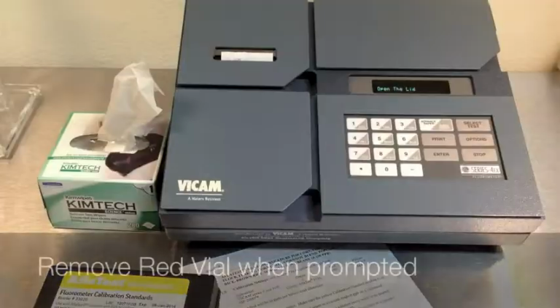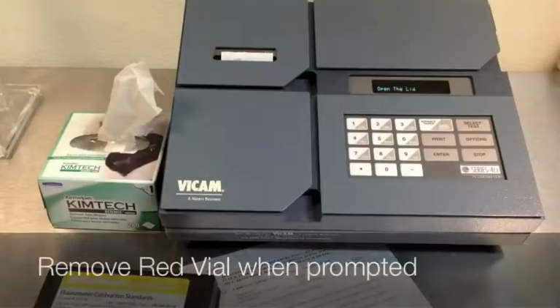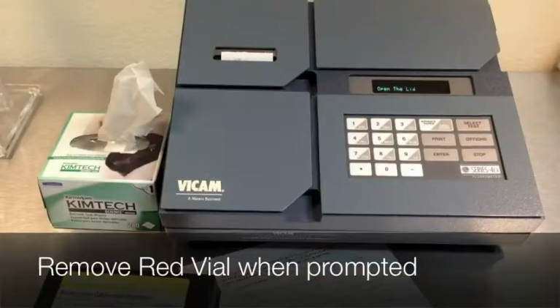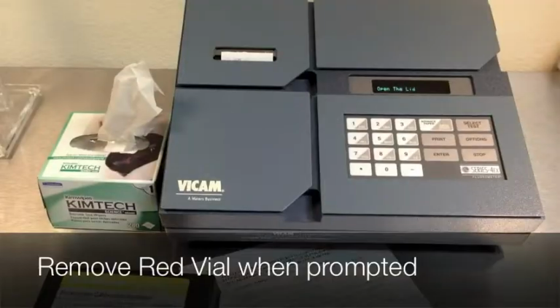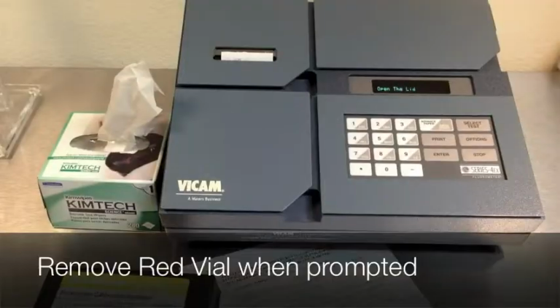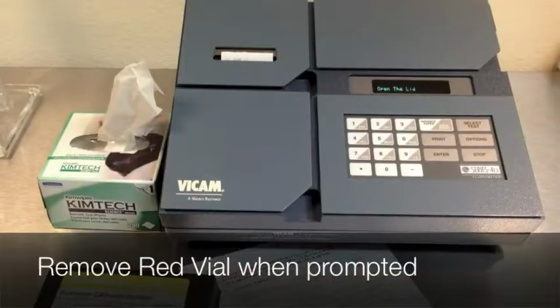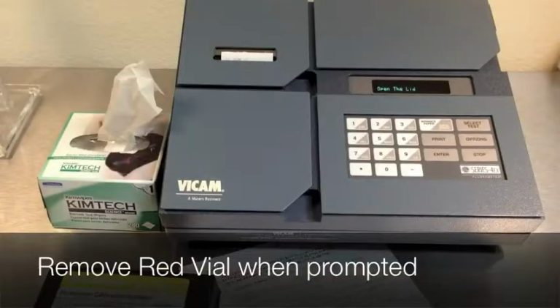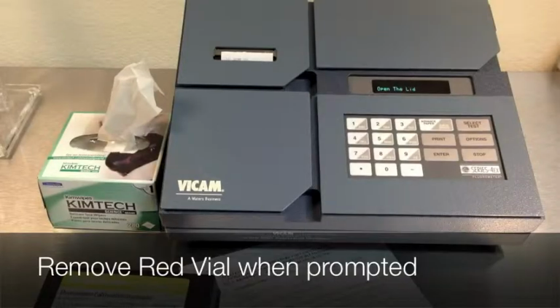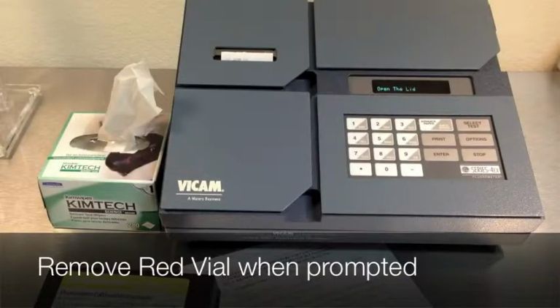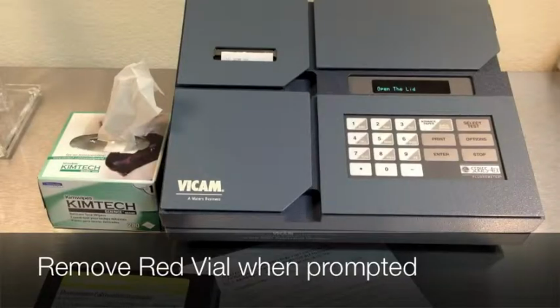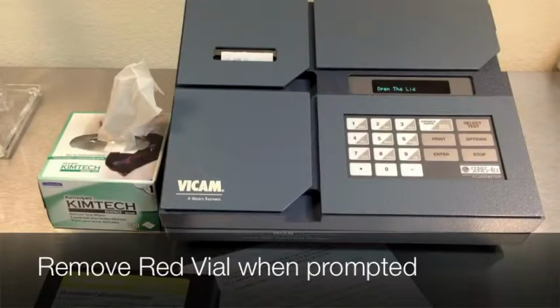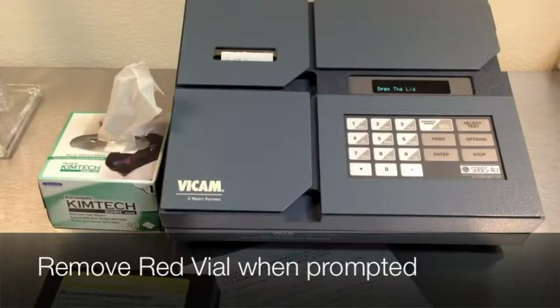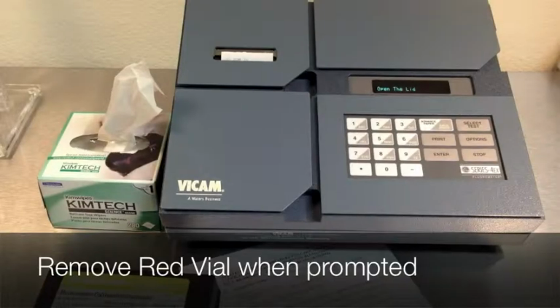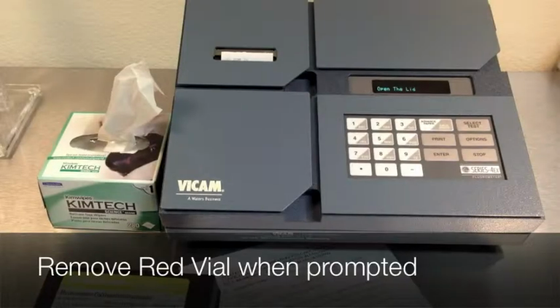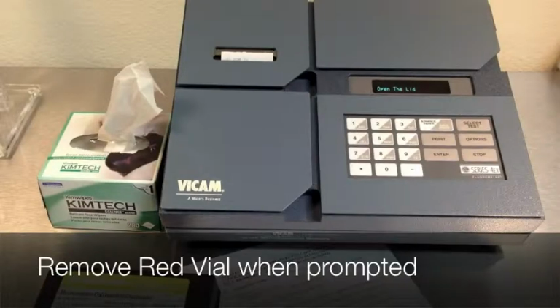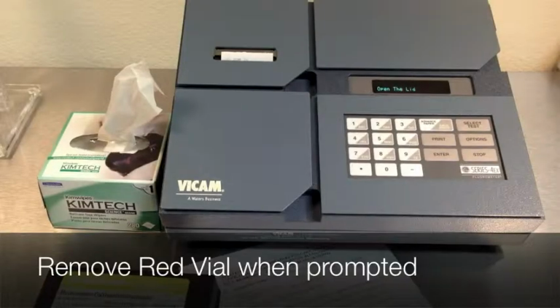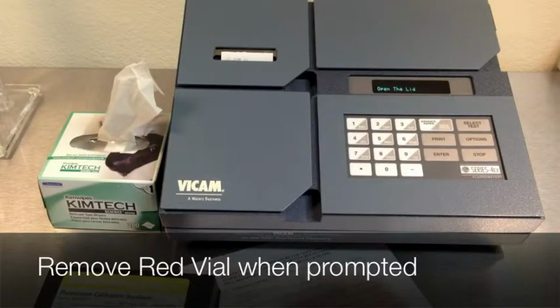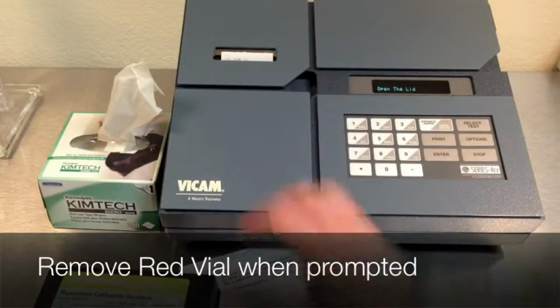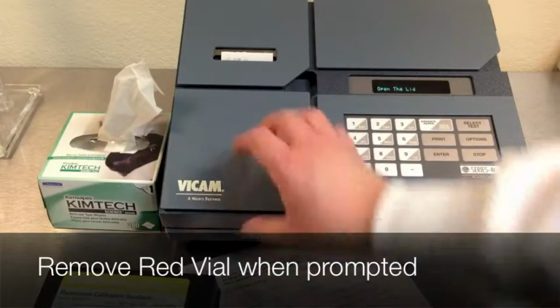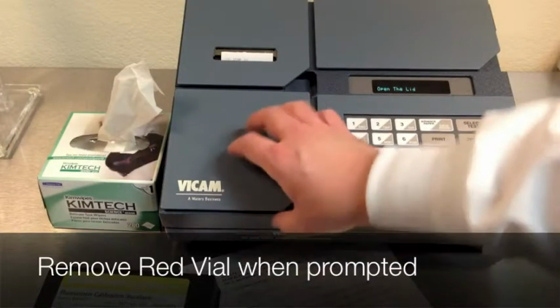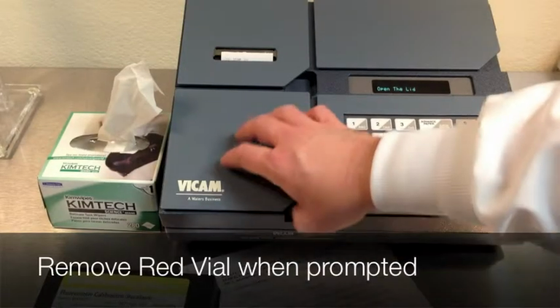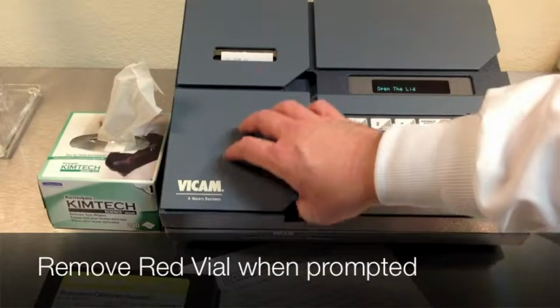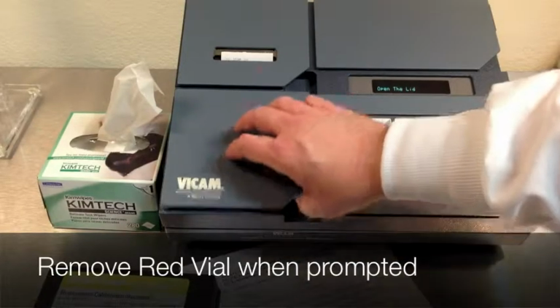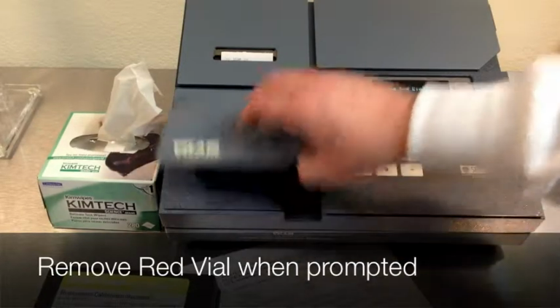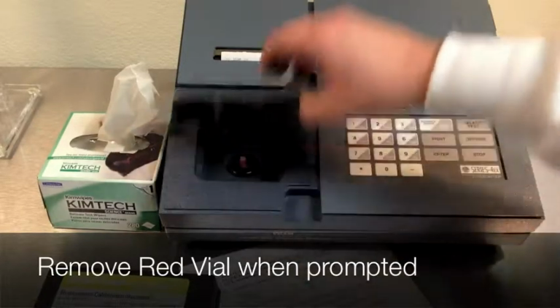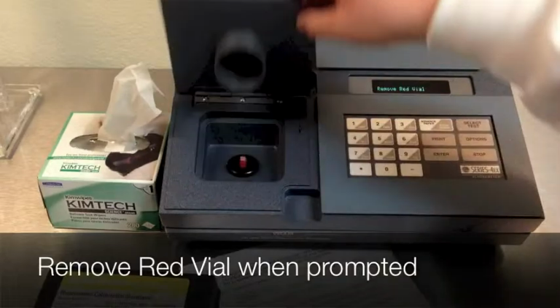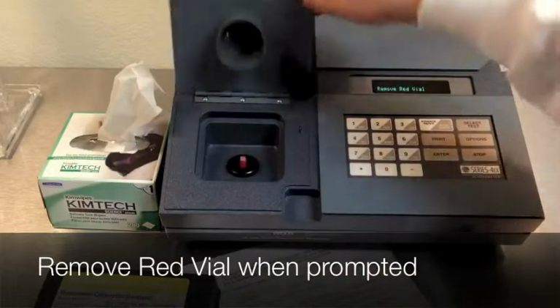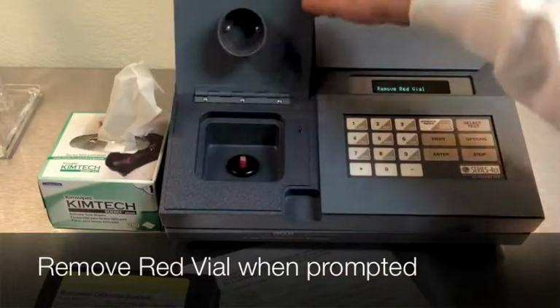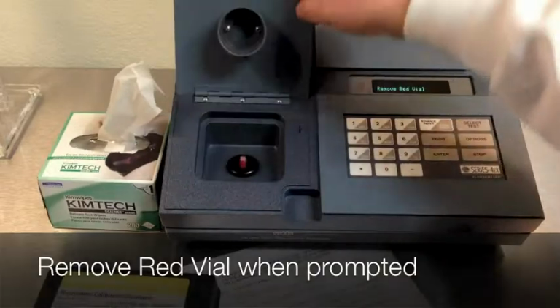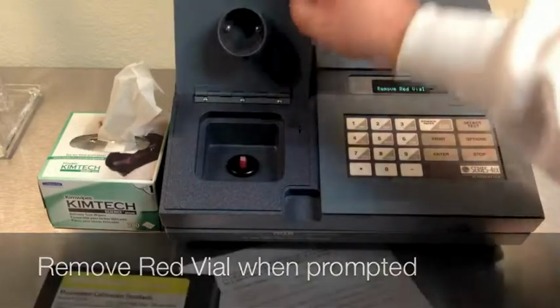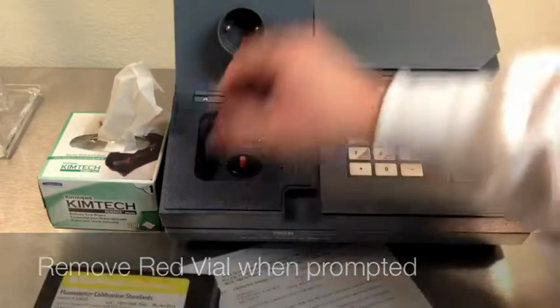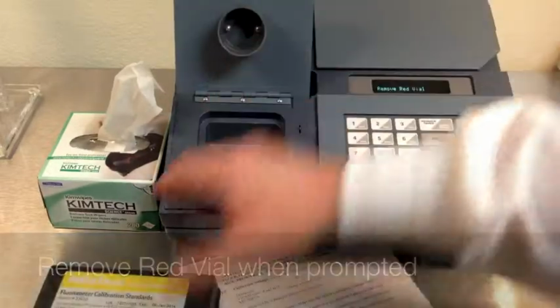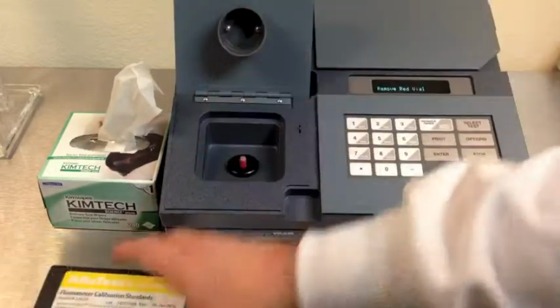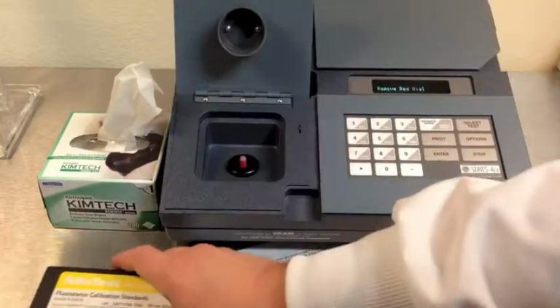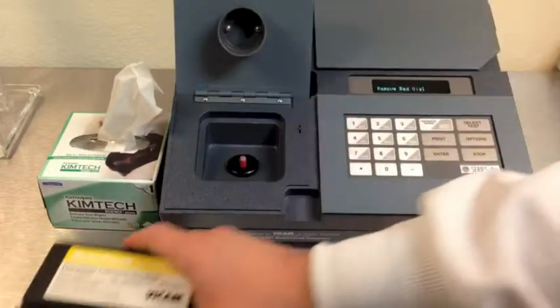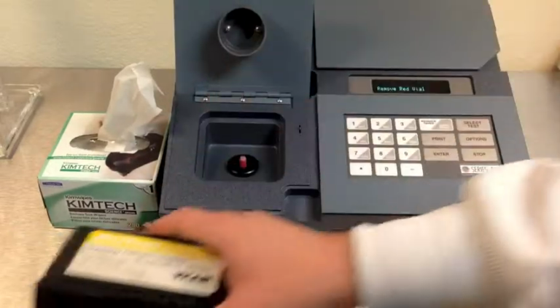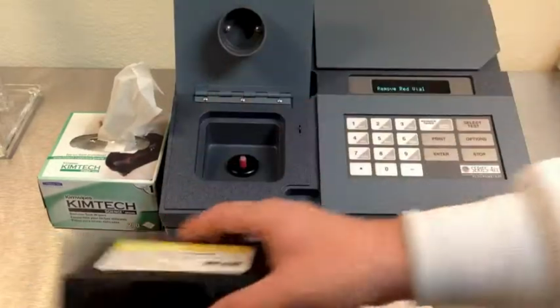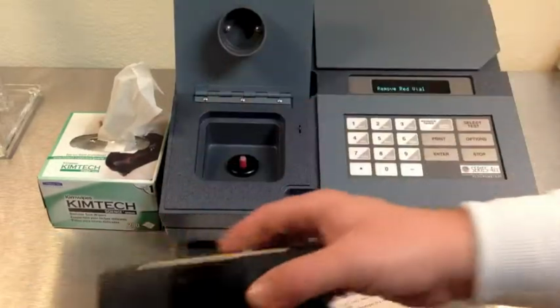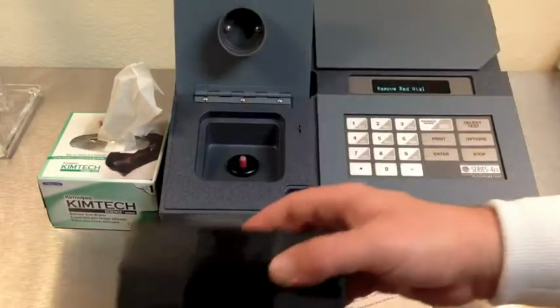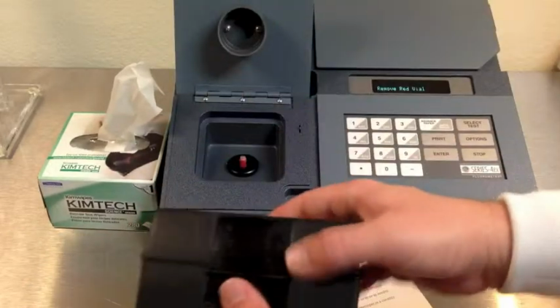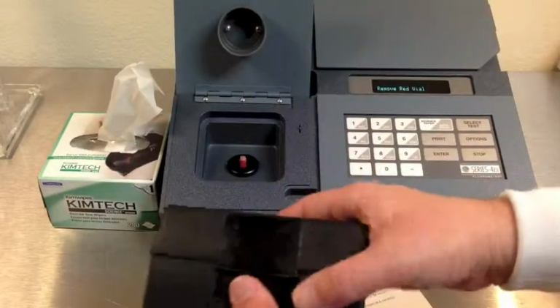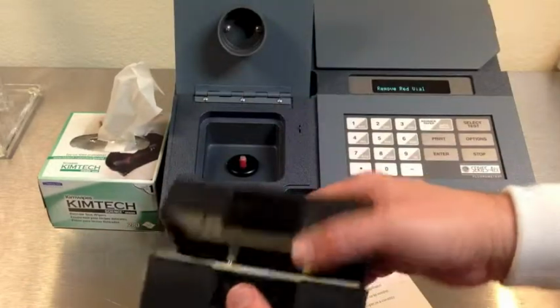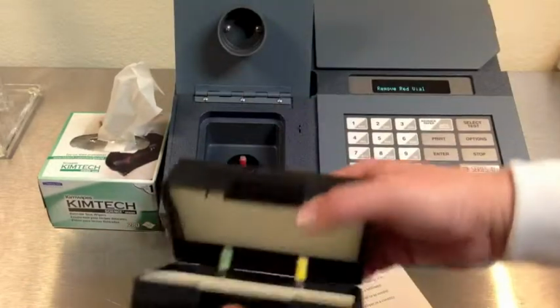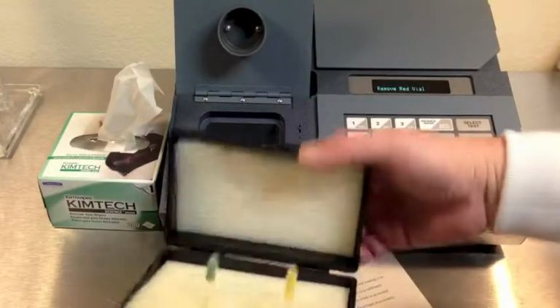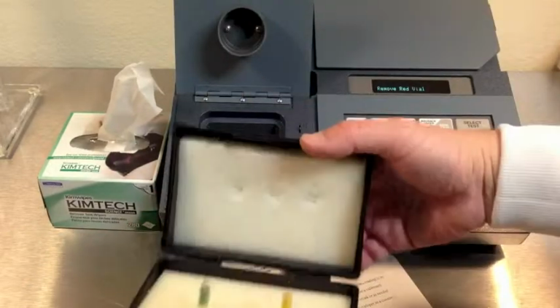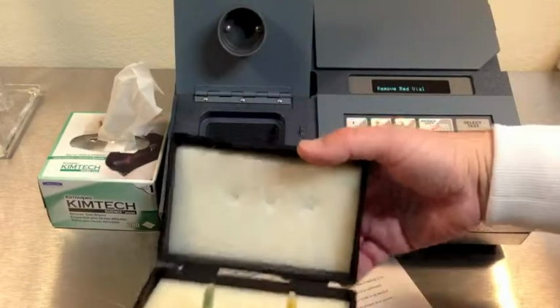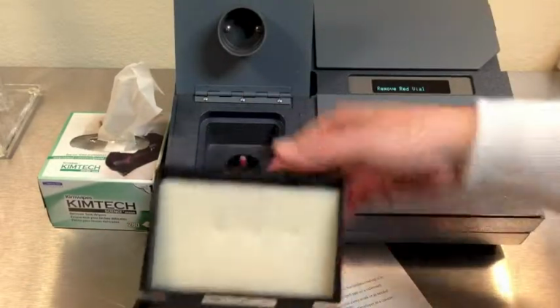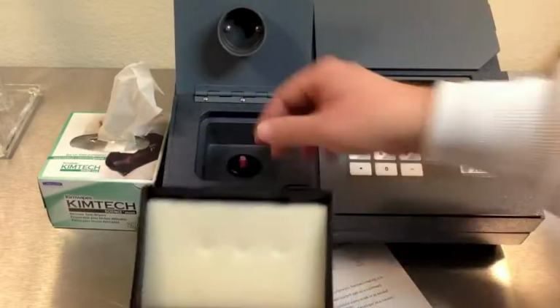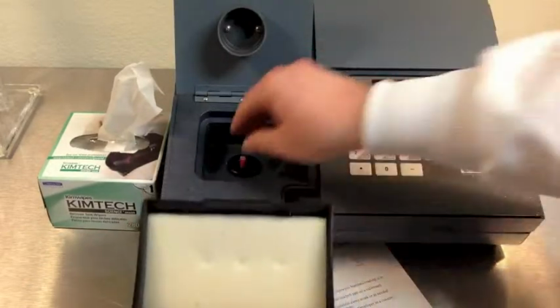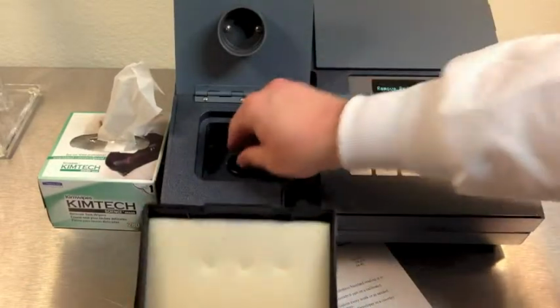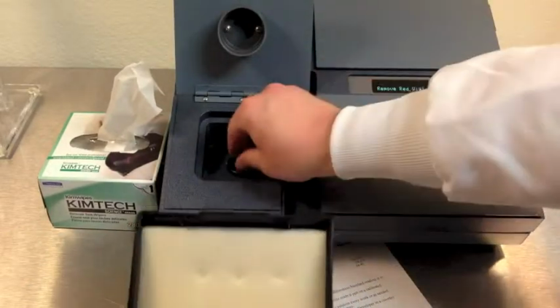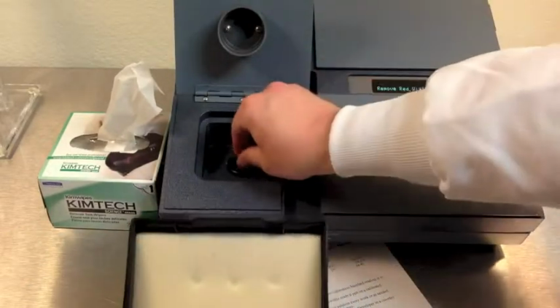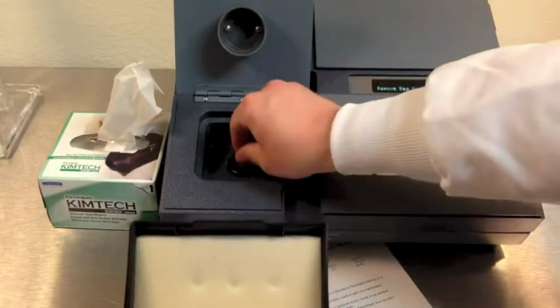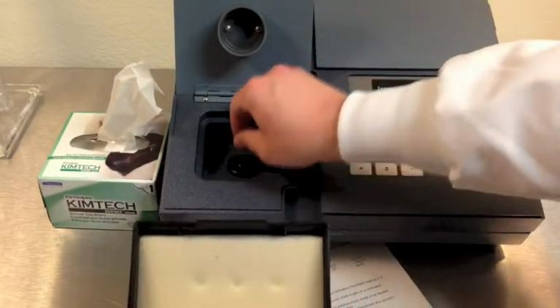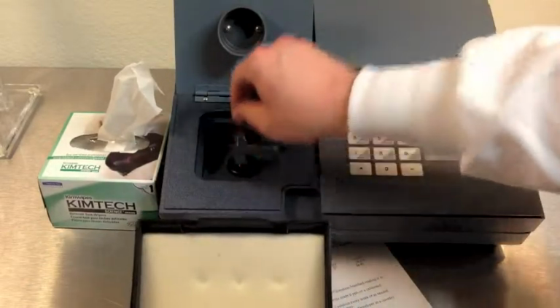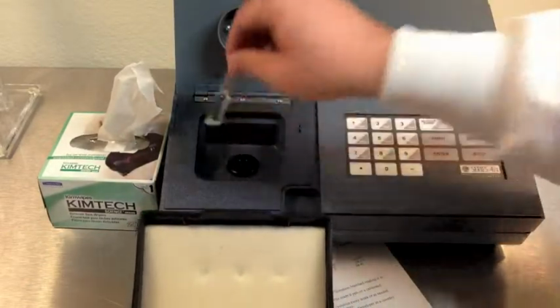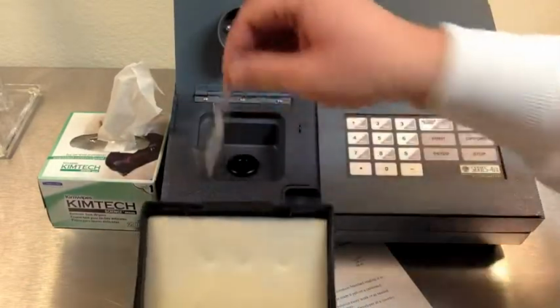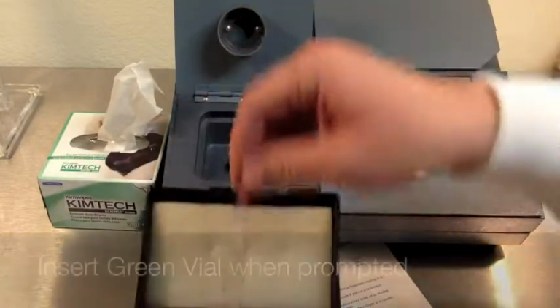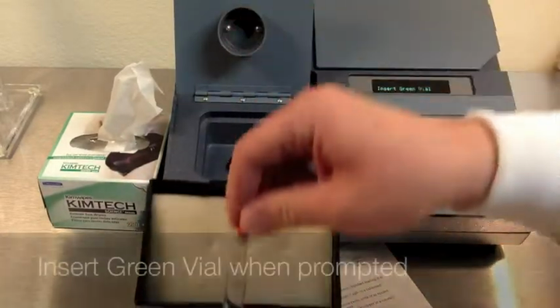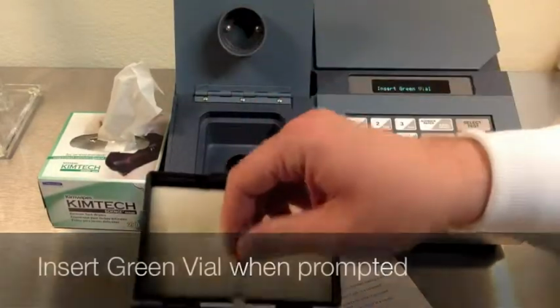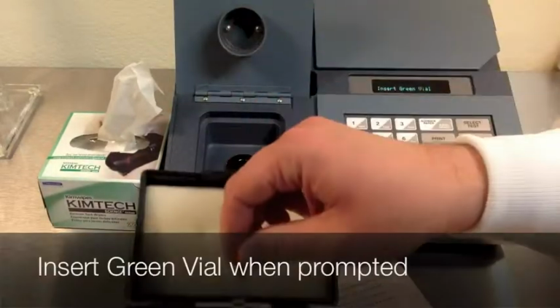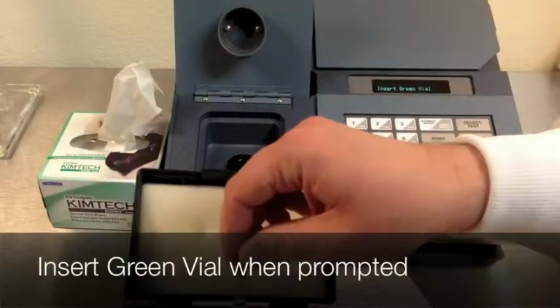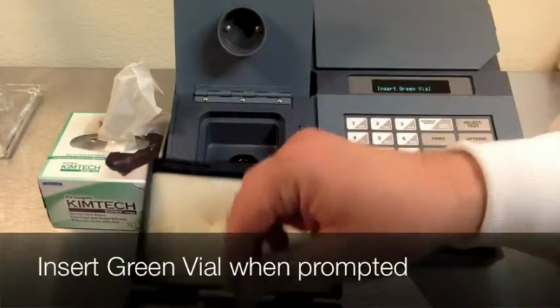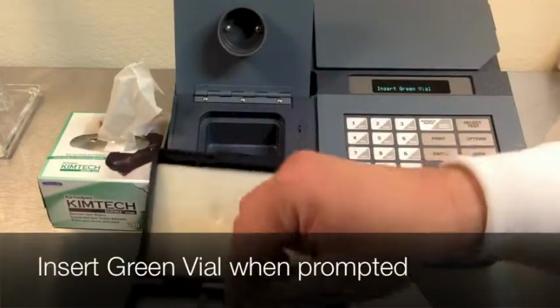When prompted, open the lid and remove the red vial. The machine will then ask you to insert the green vial.